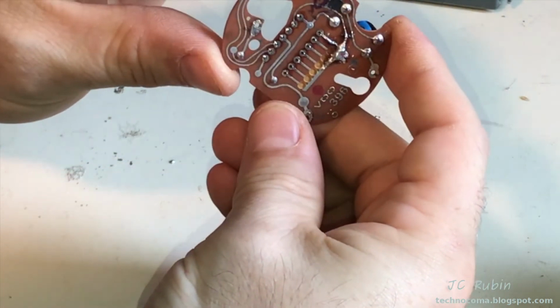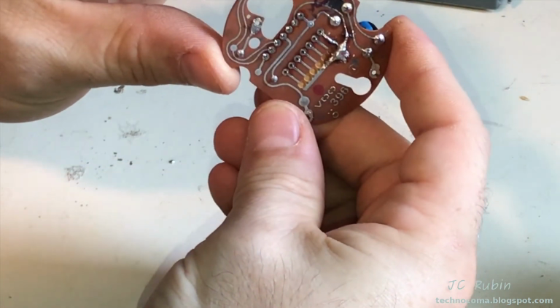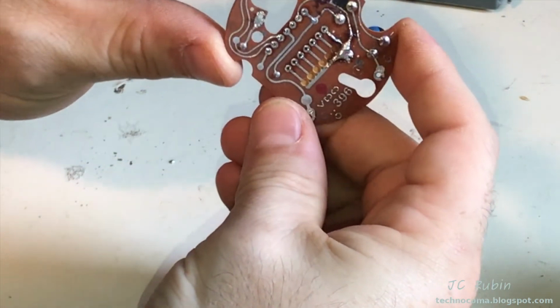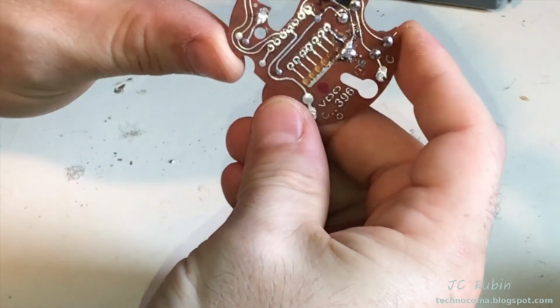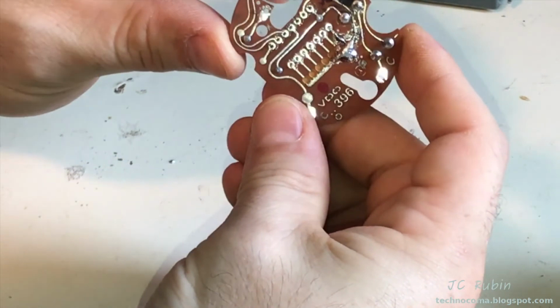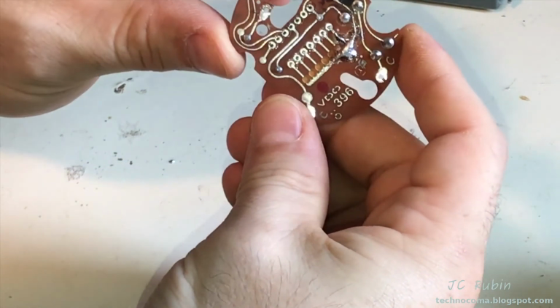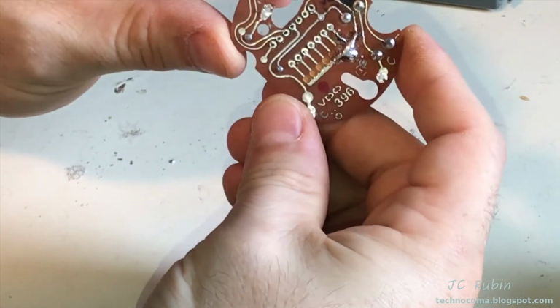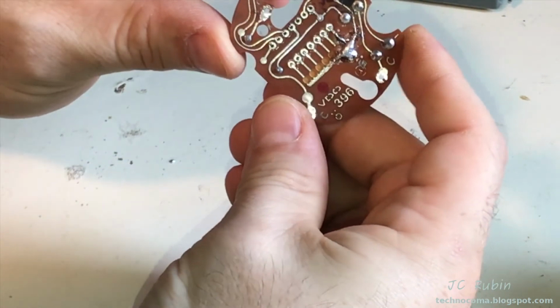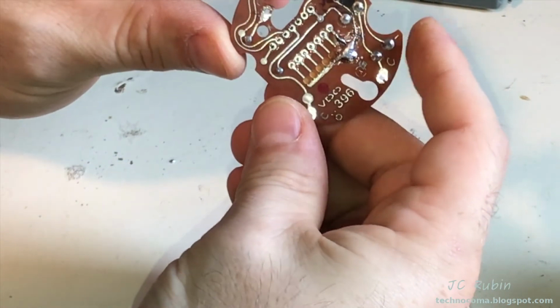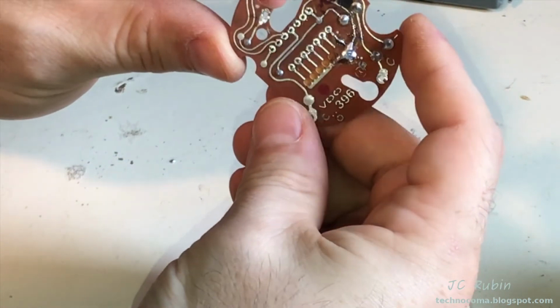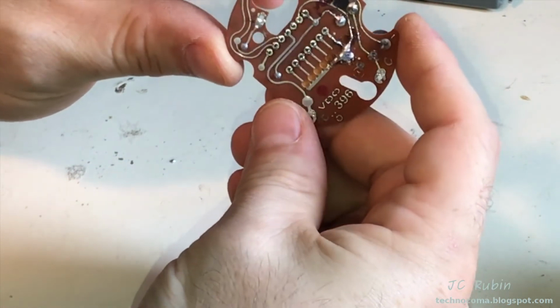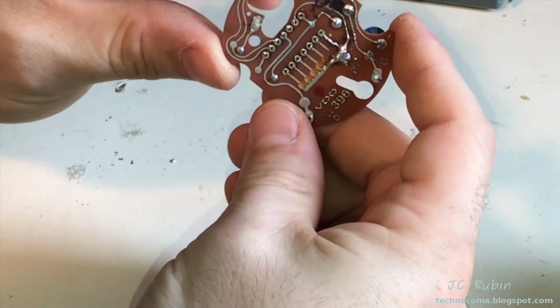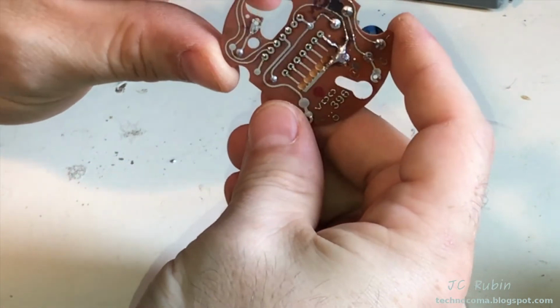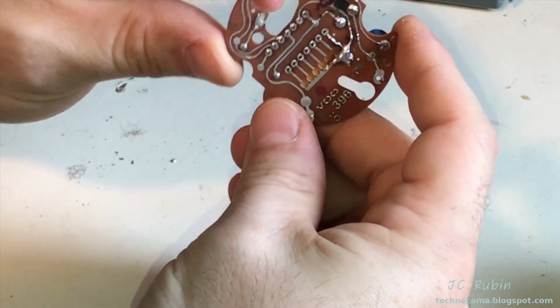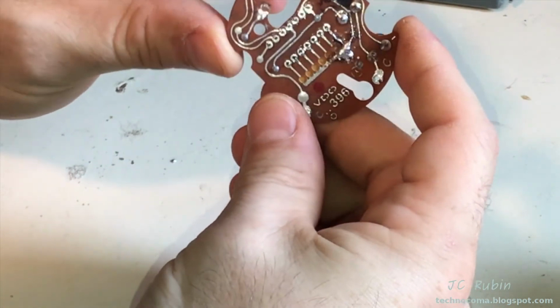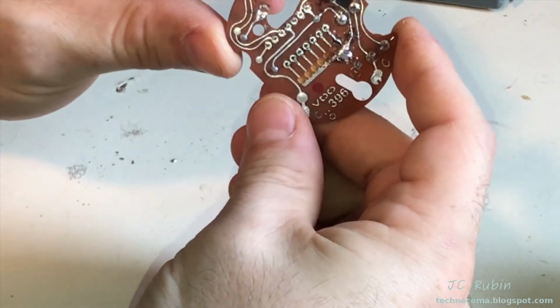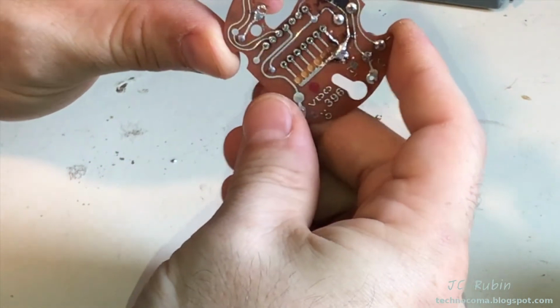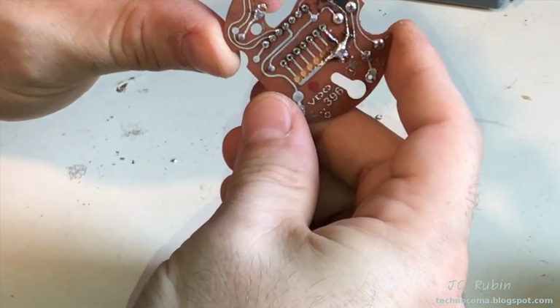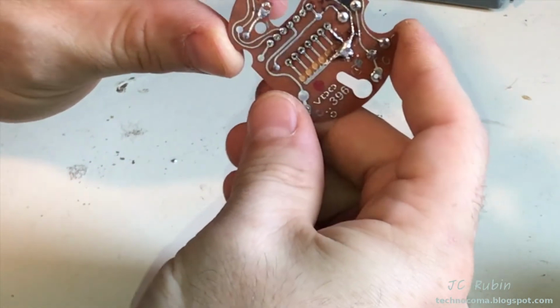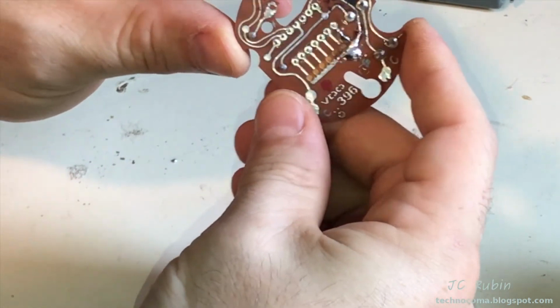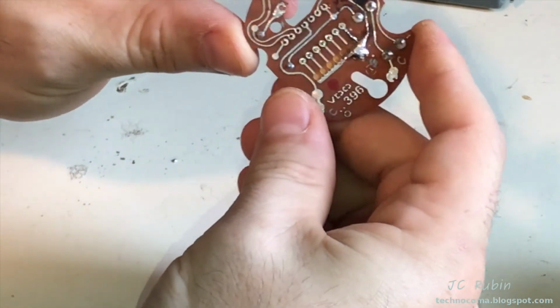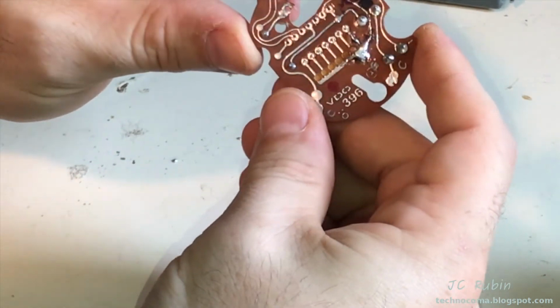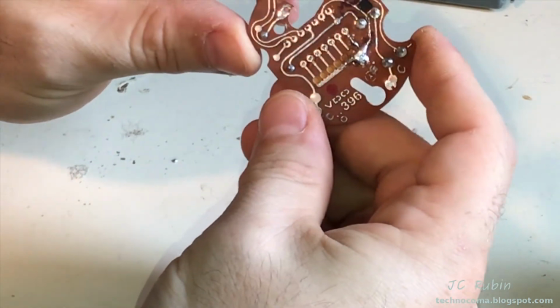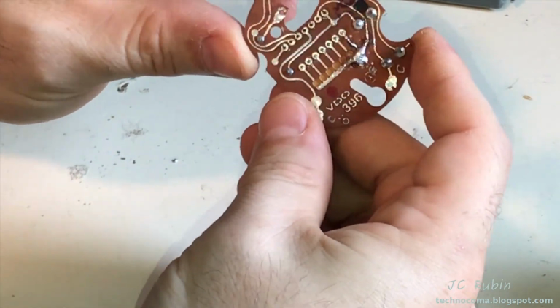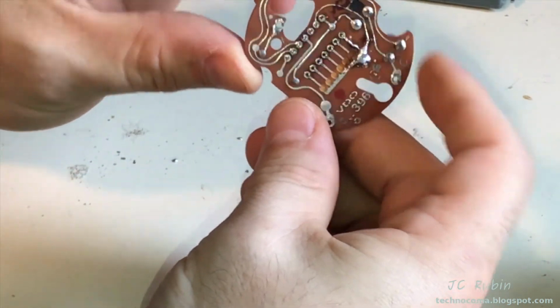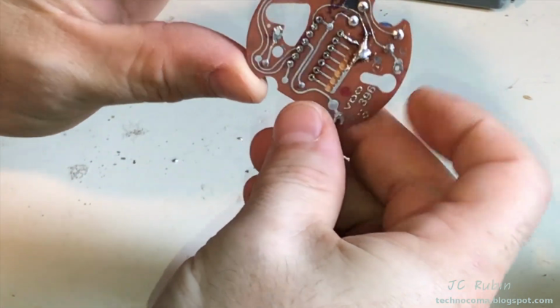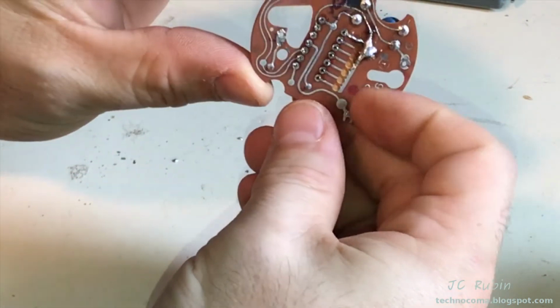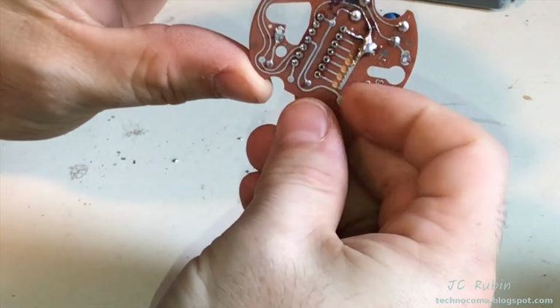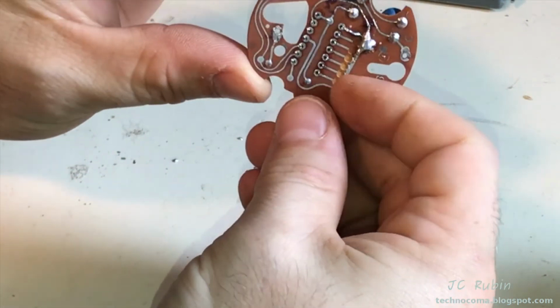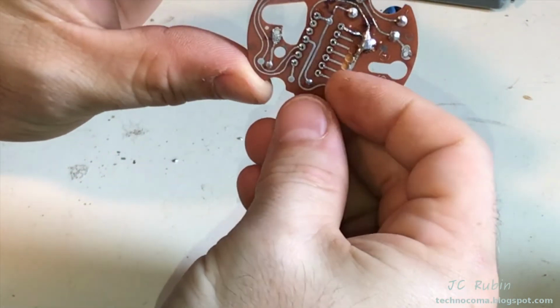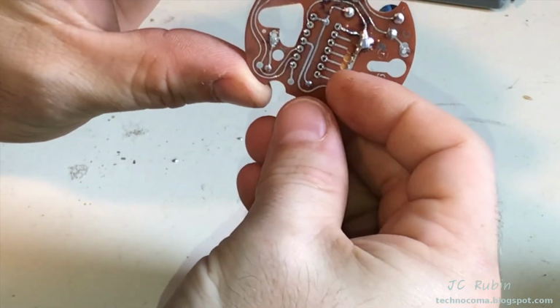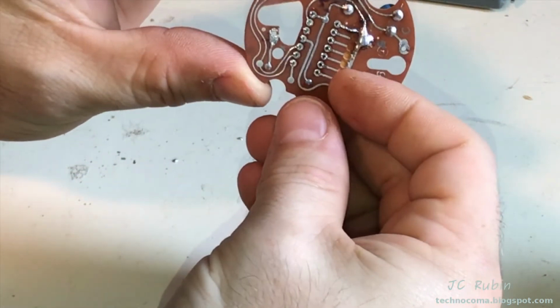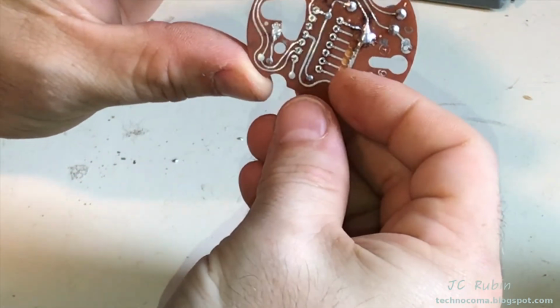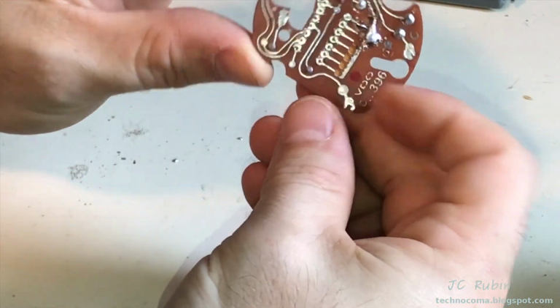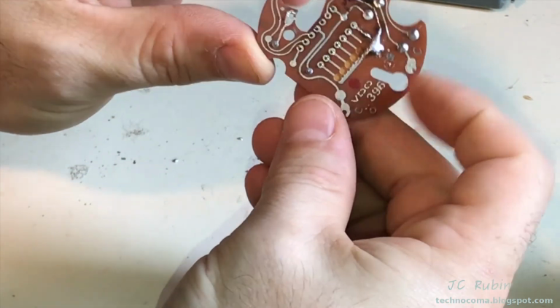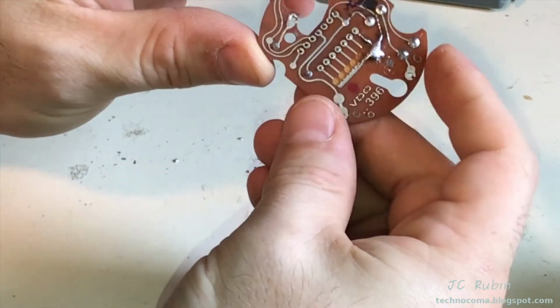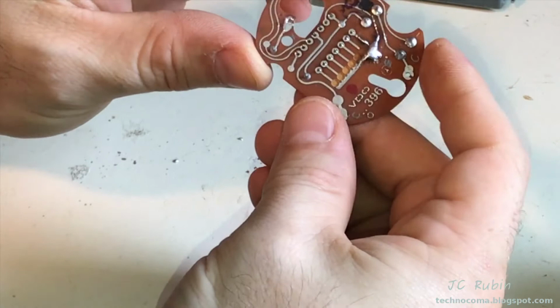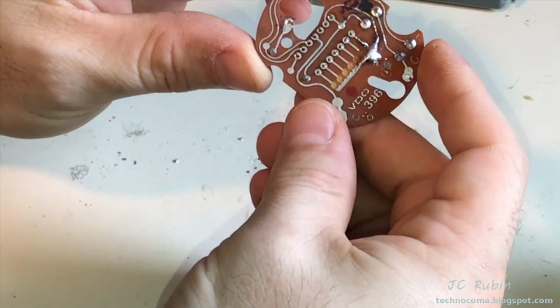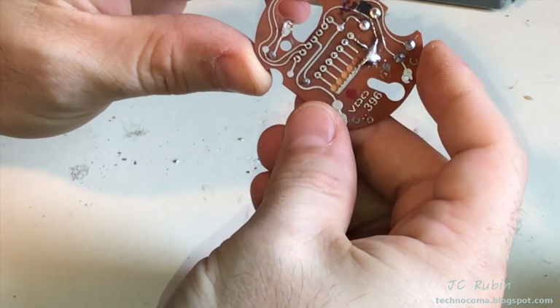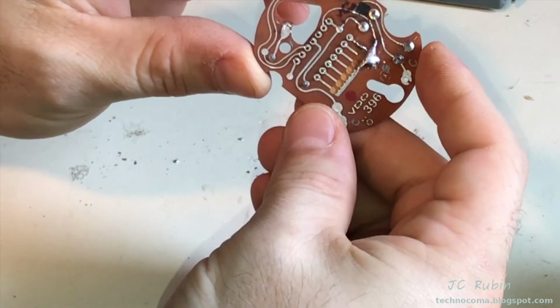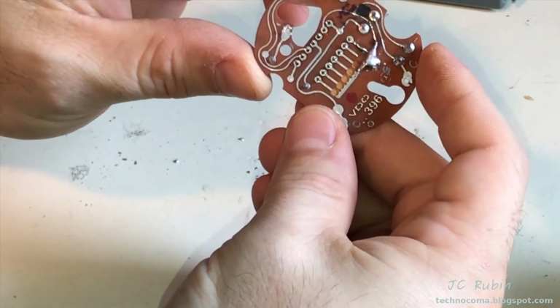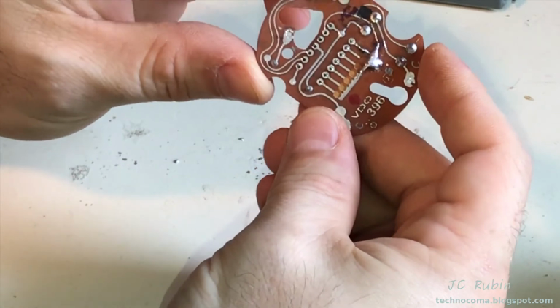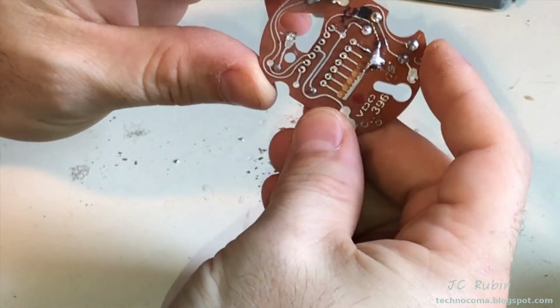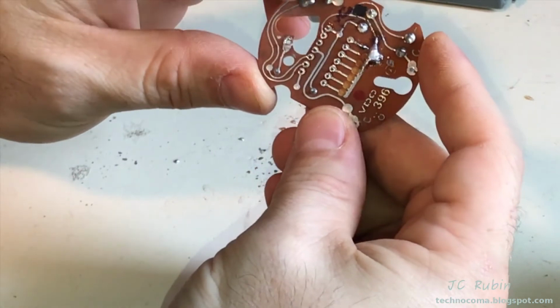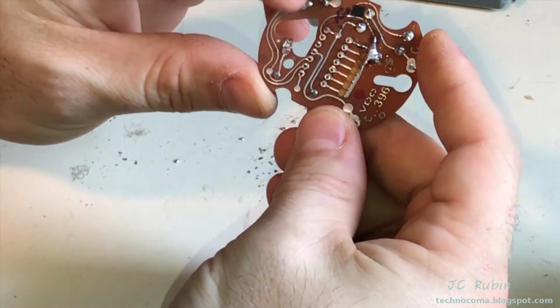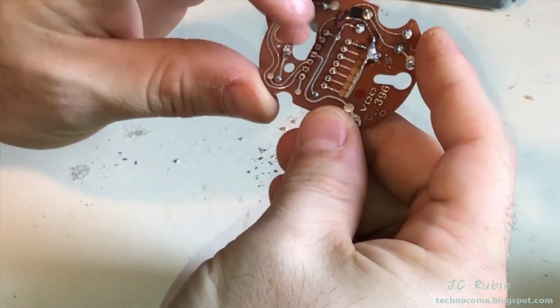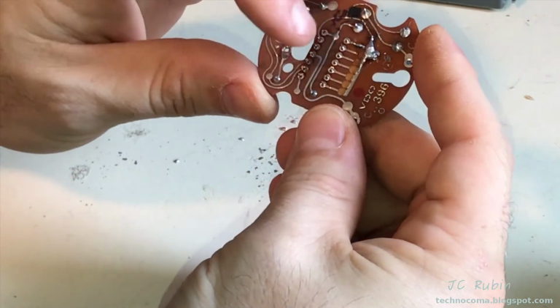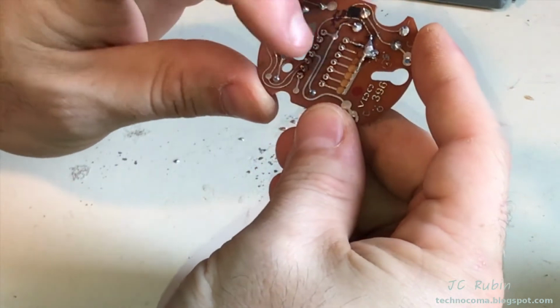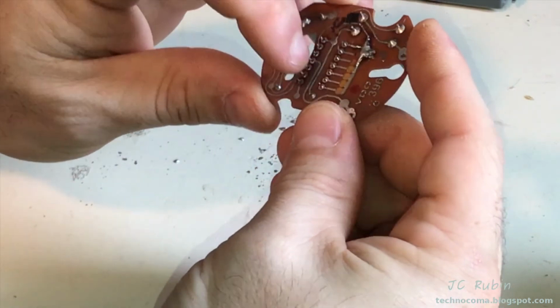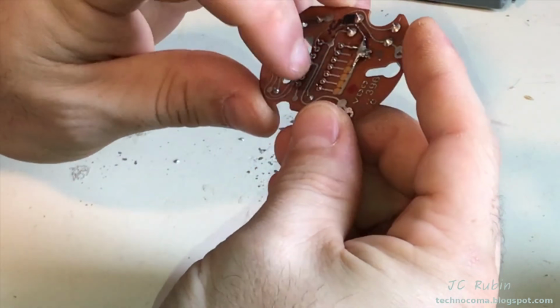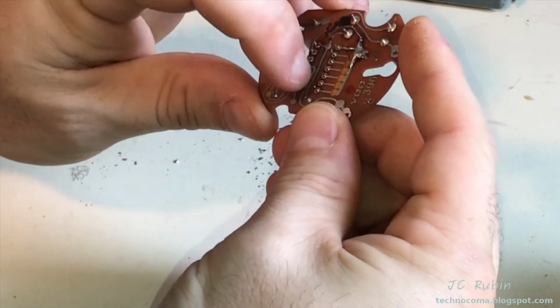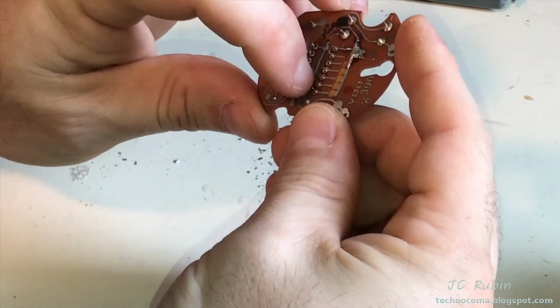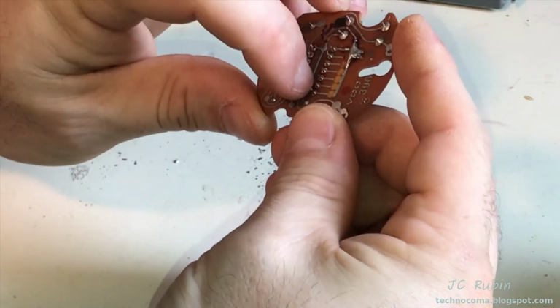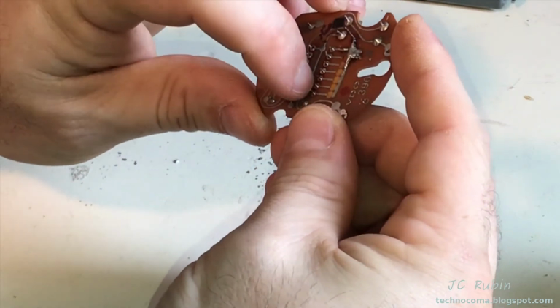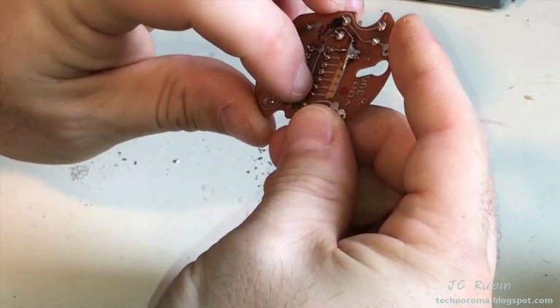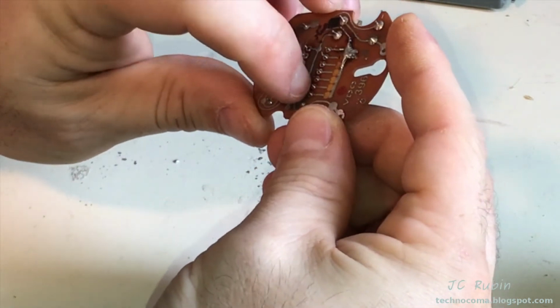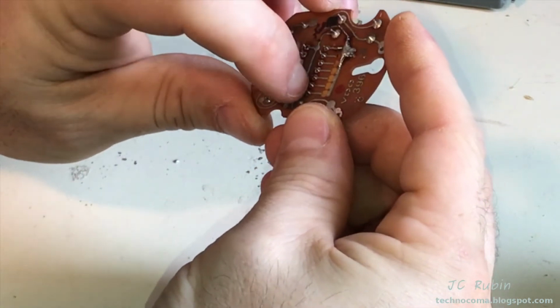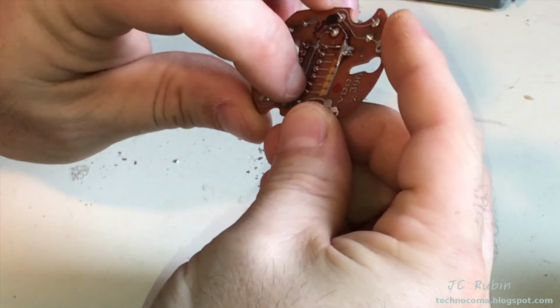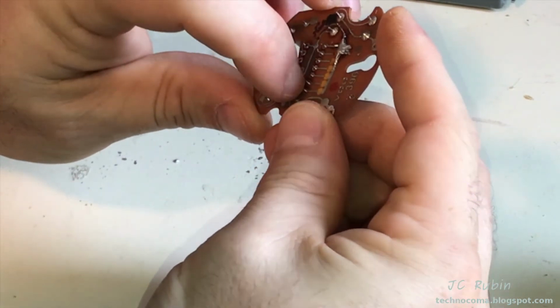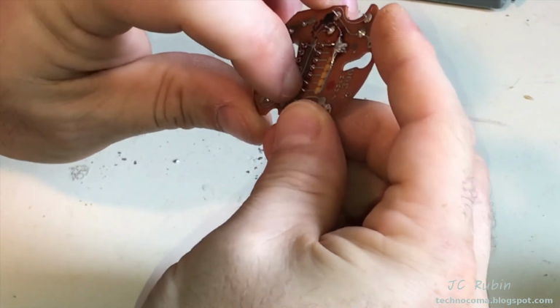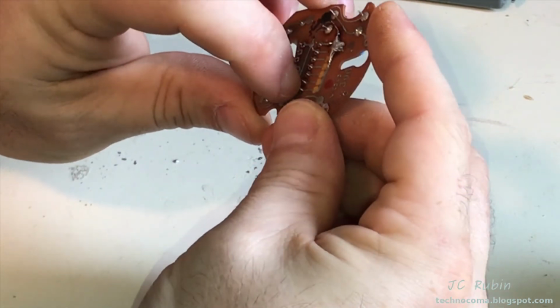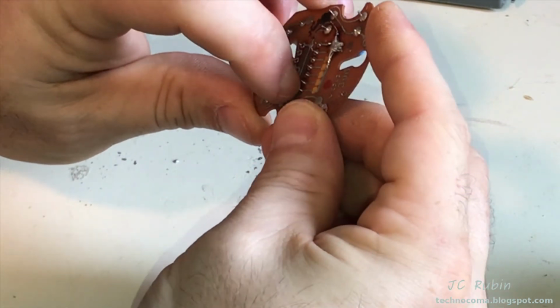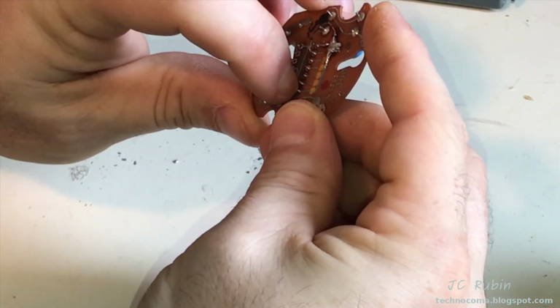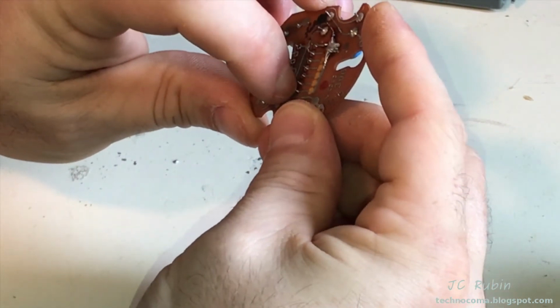Everything came out nice and clean. The pins gently get pushed in the opposite direction that they're pushing, so it breaks the connection.